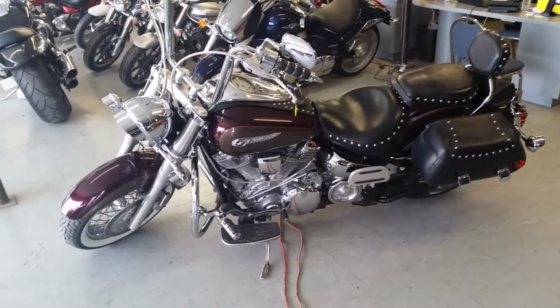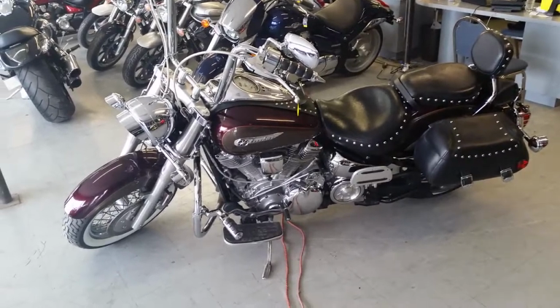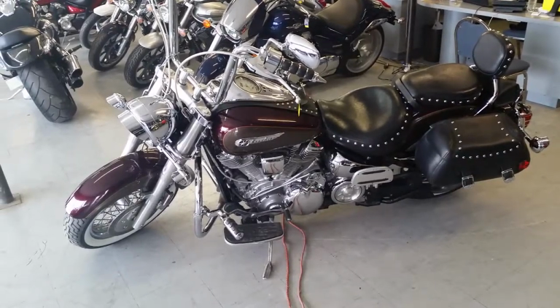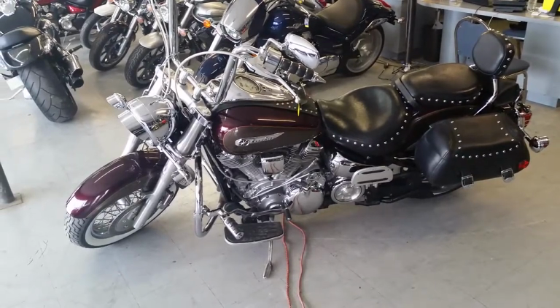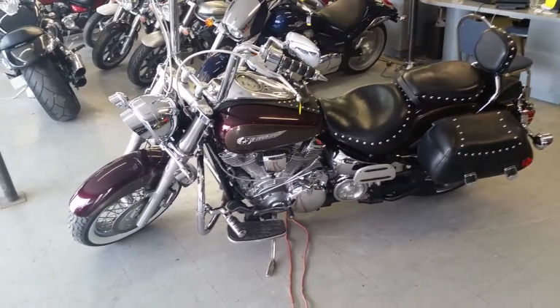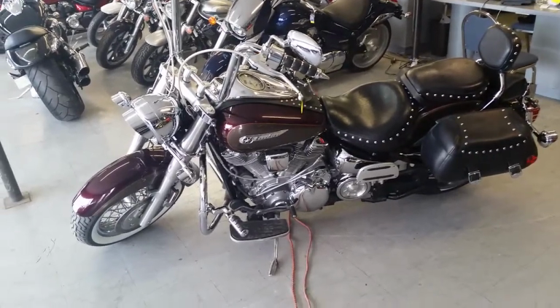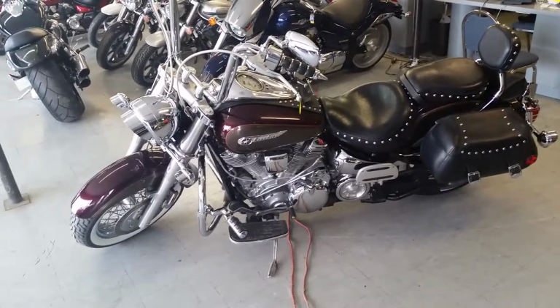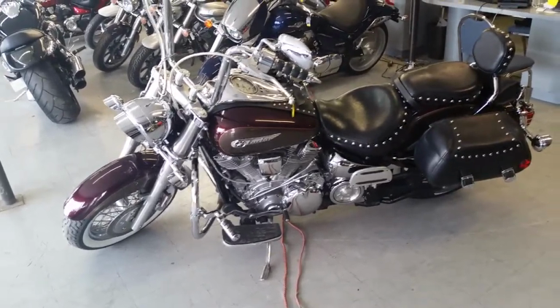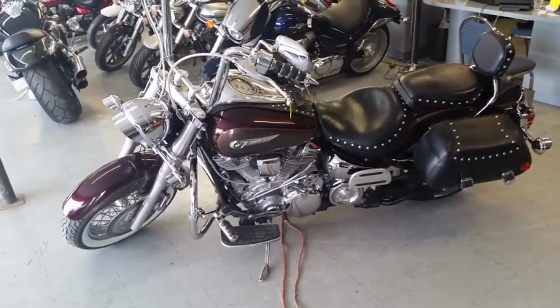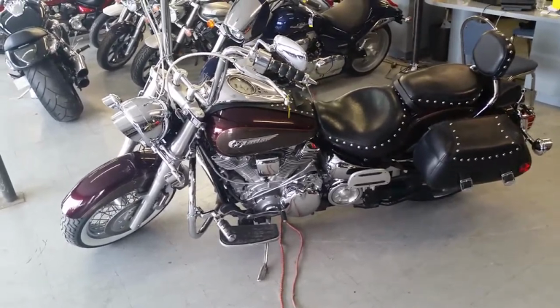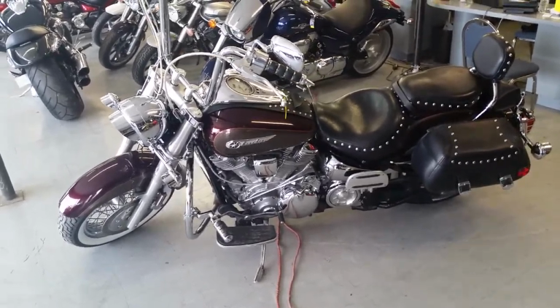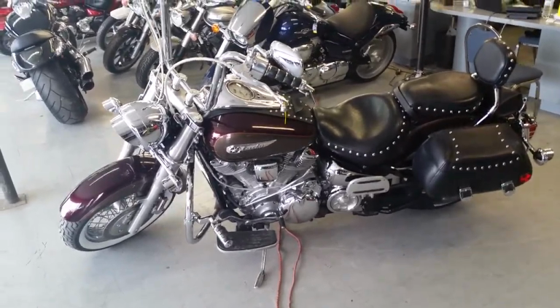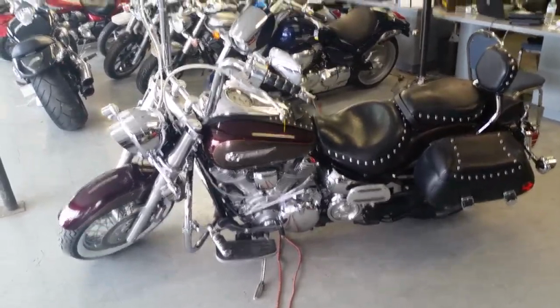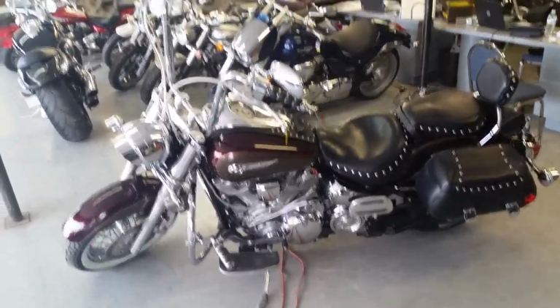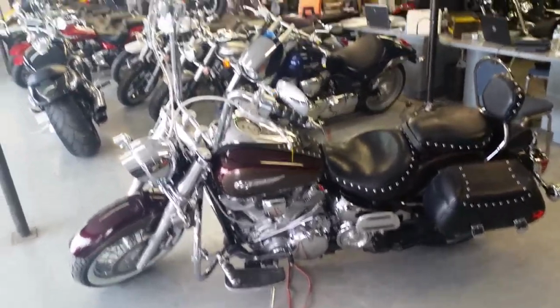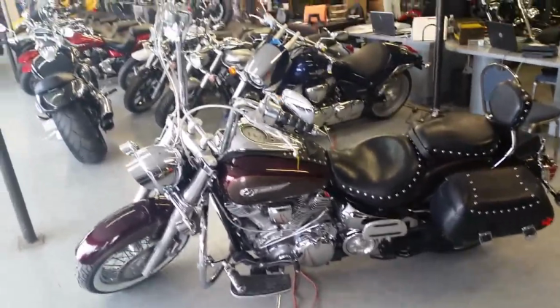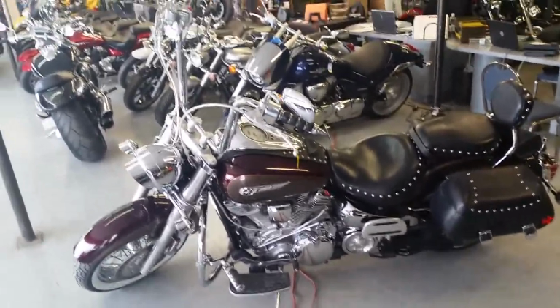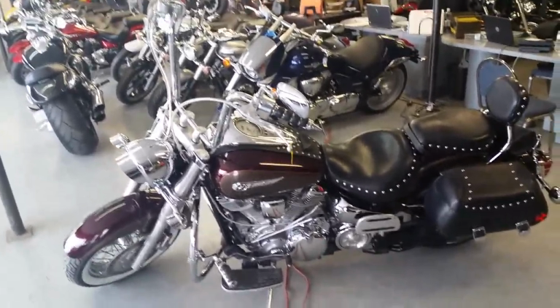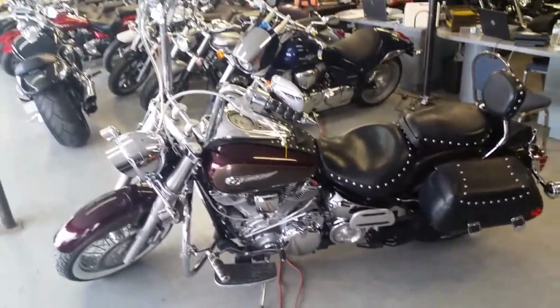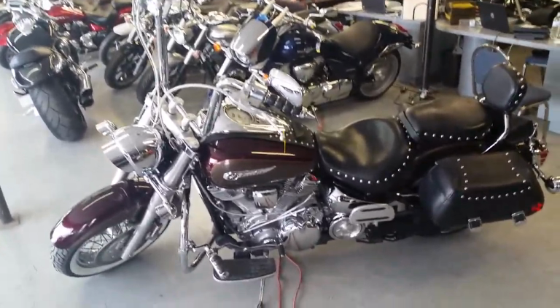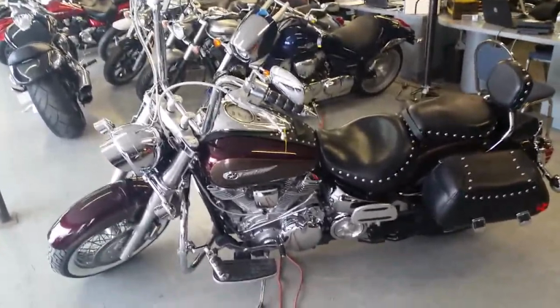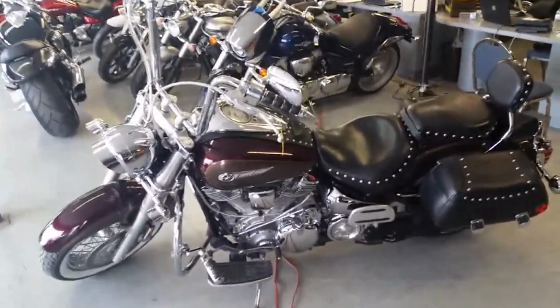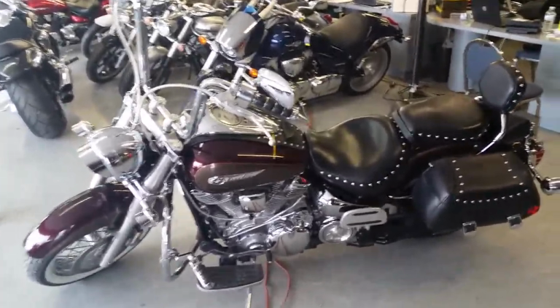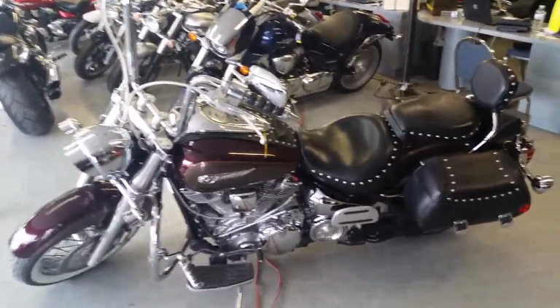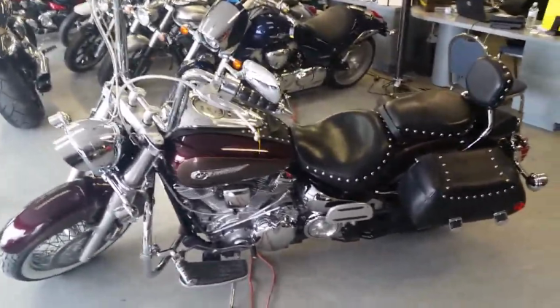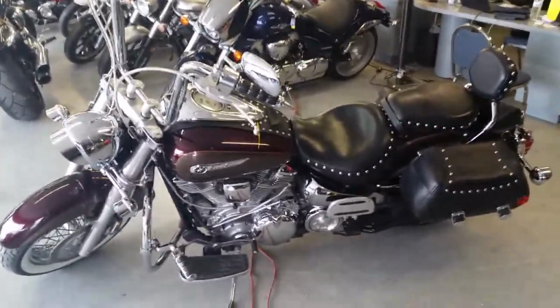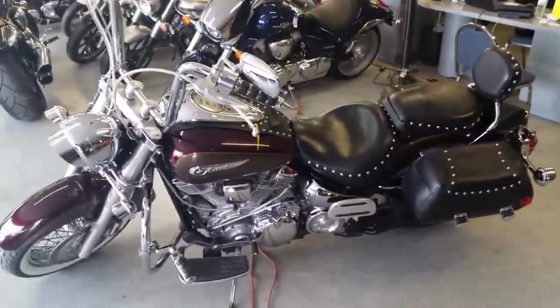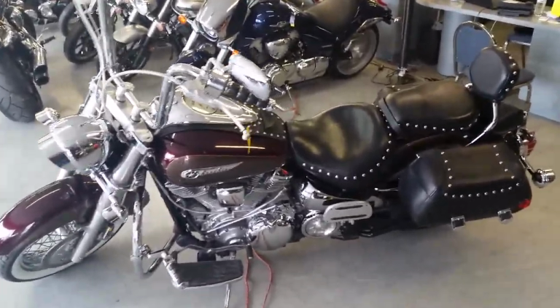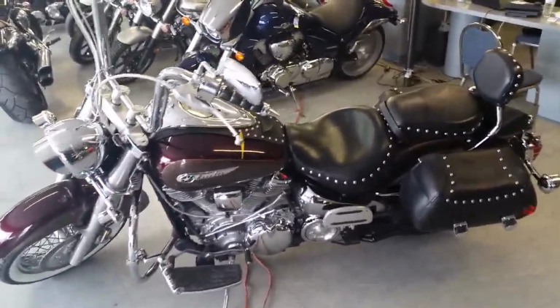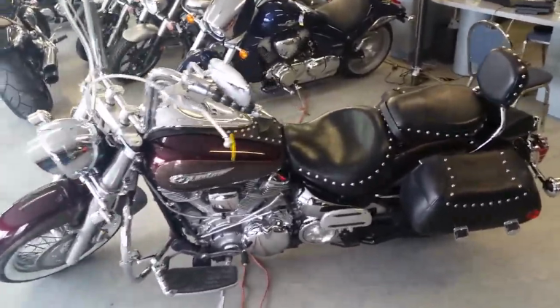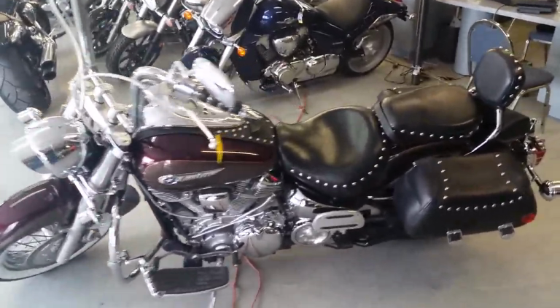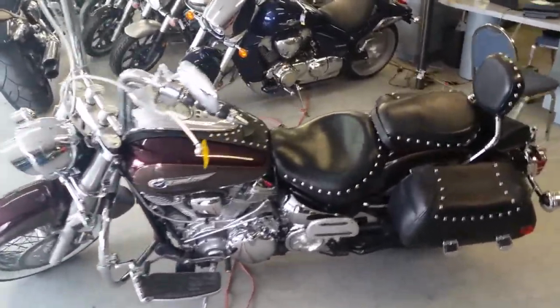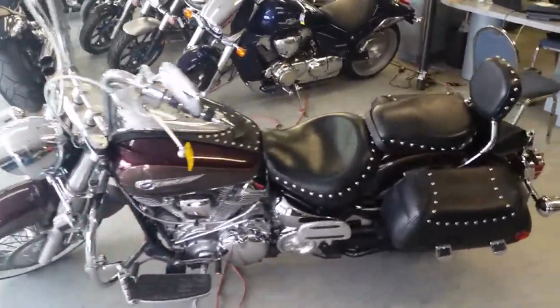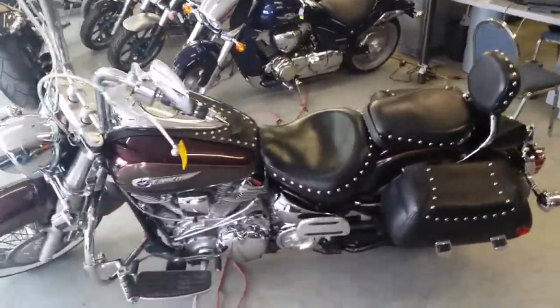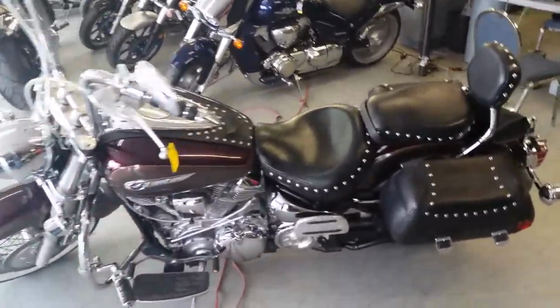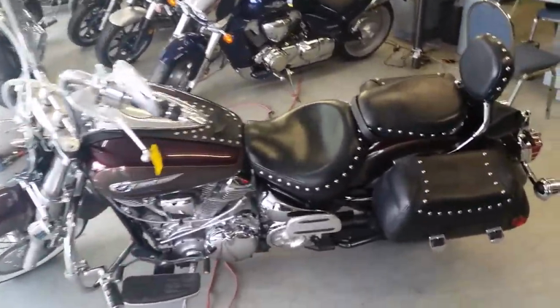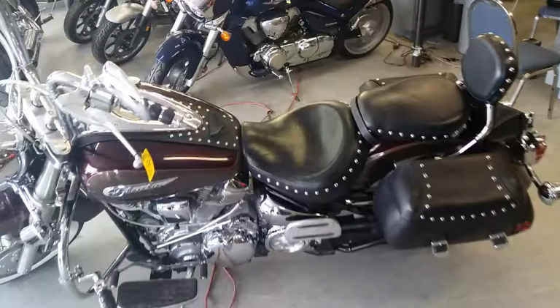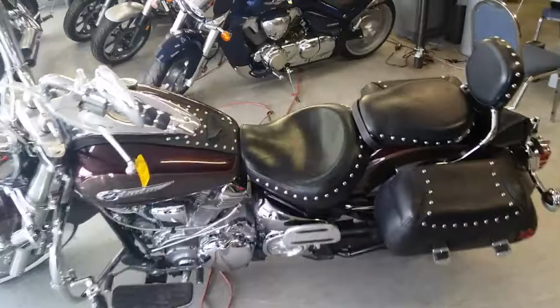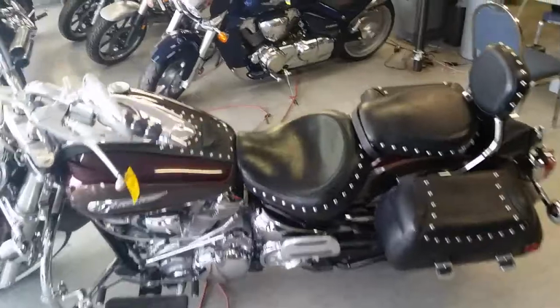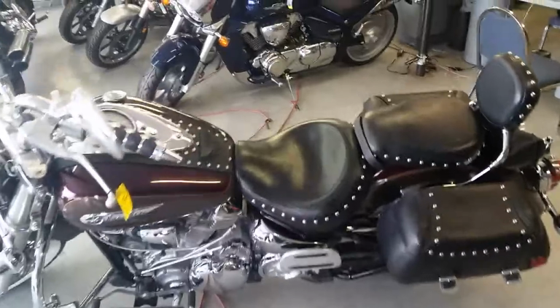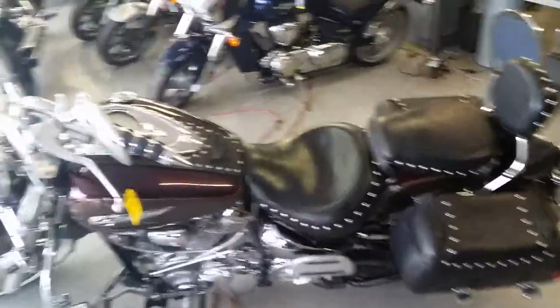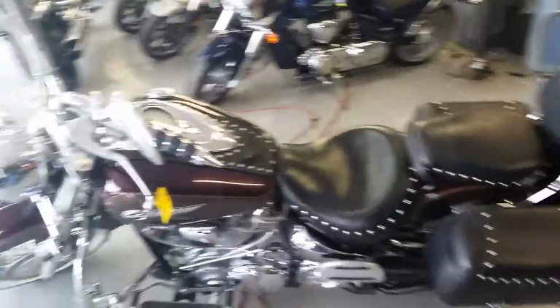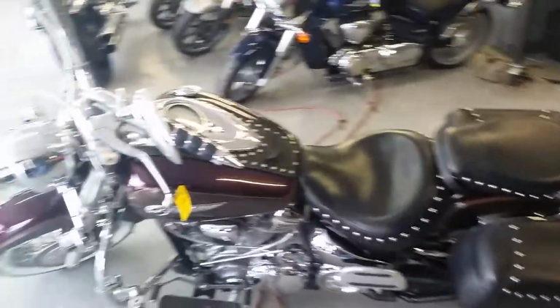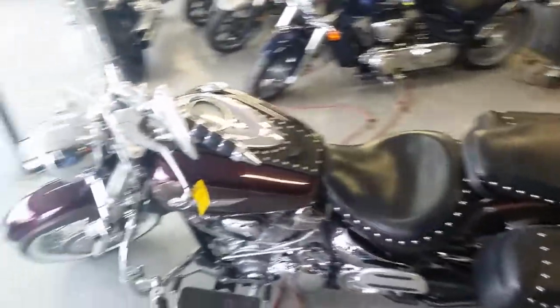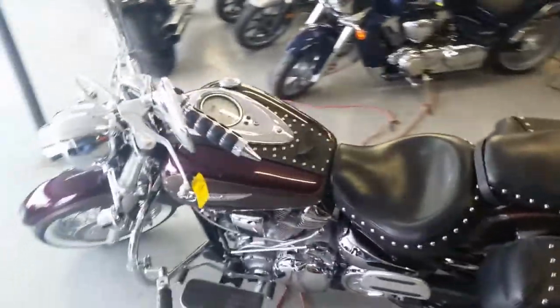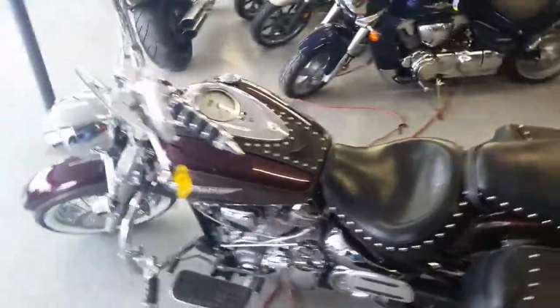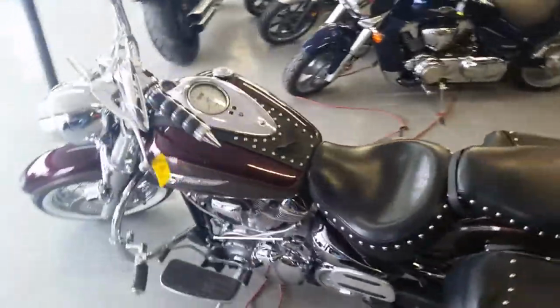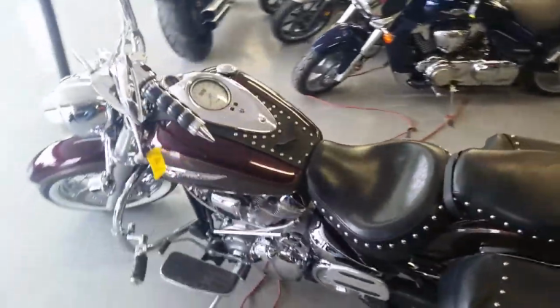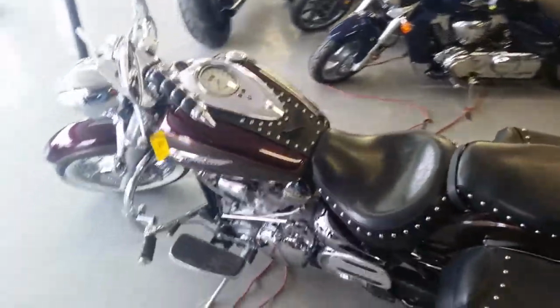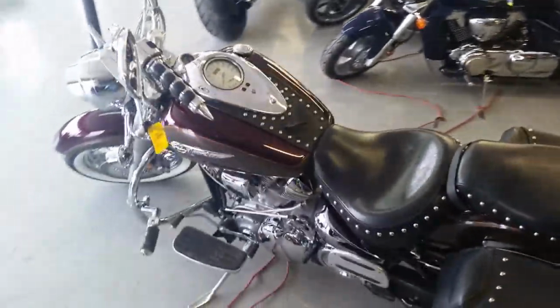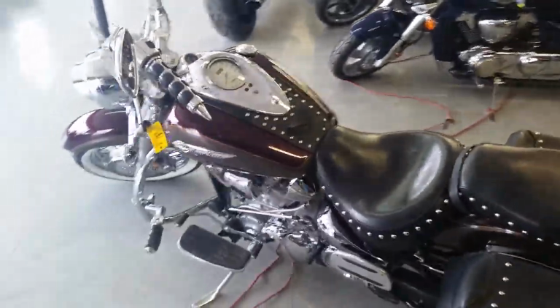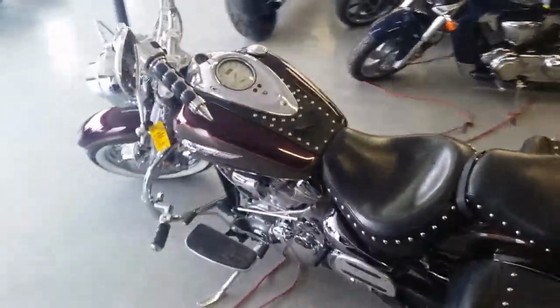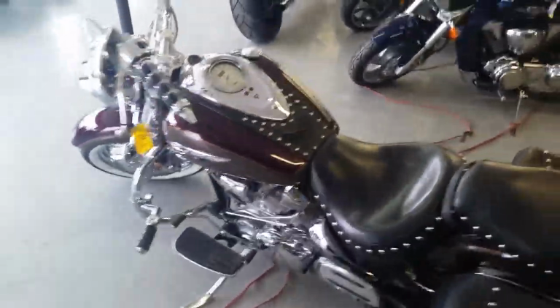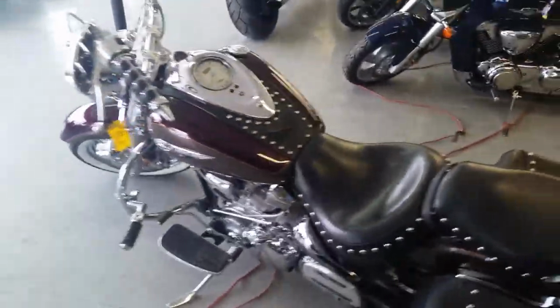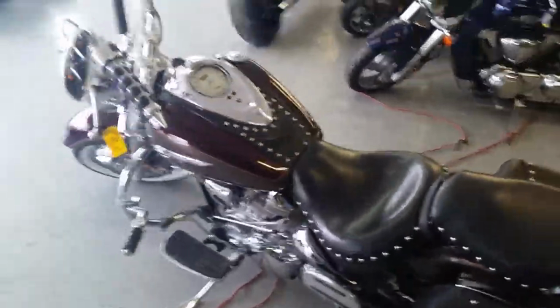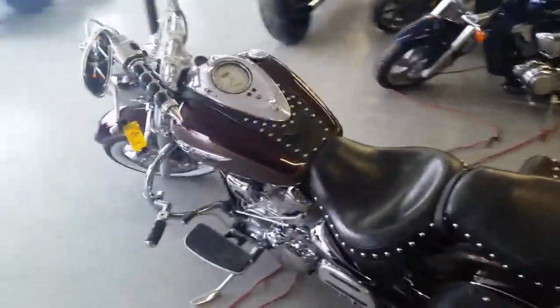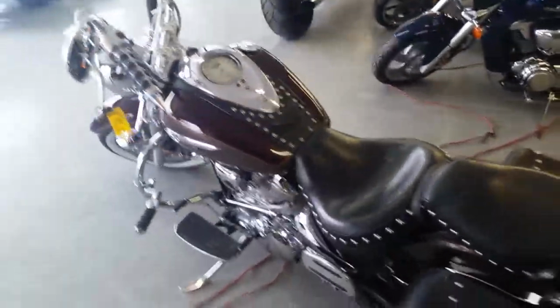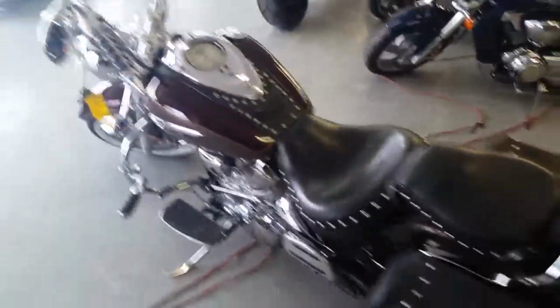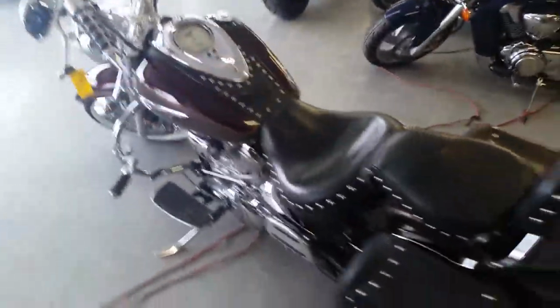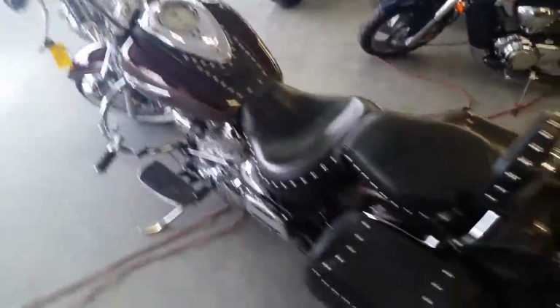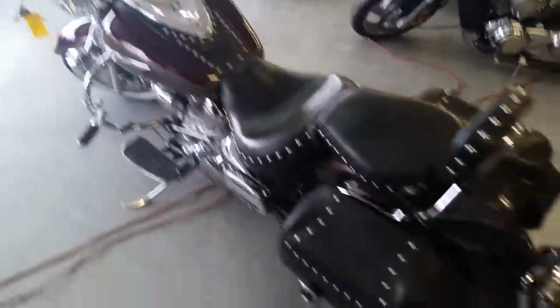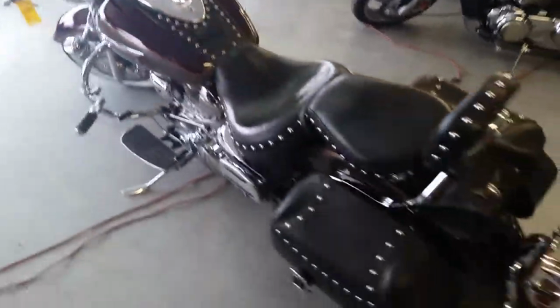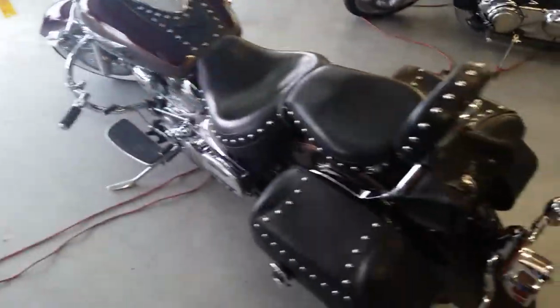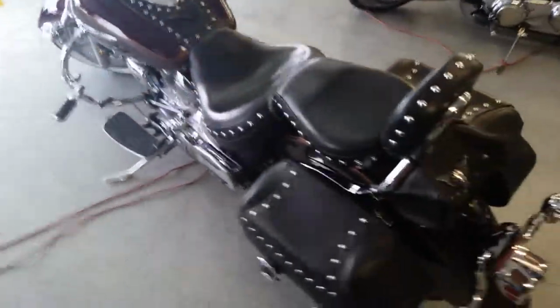We have a 2001 Yamaha Roadstar 1600 Silverado for sale. It's one sharp bike — this thing is loaded up with all the extras.